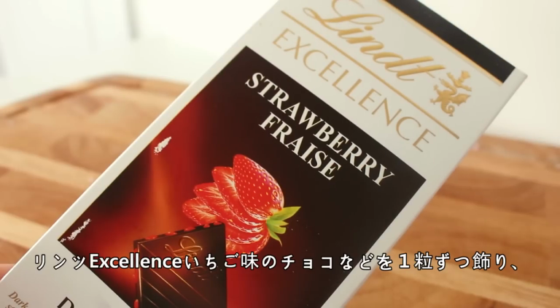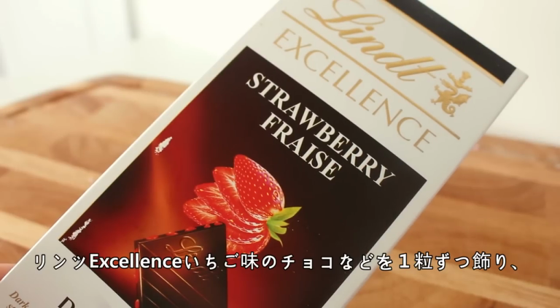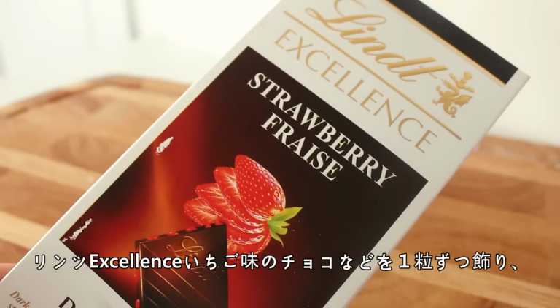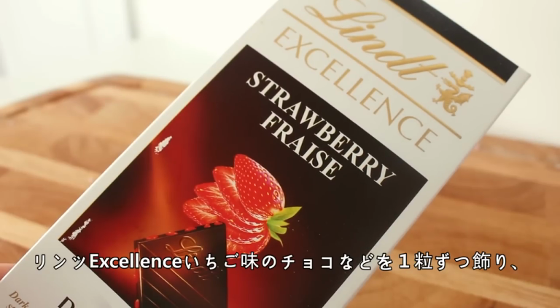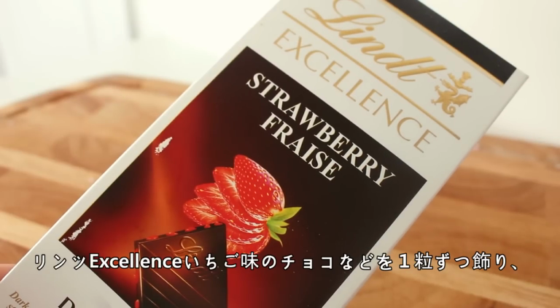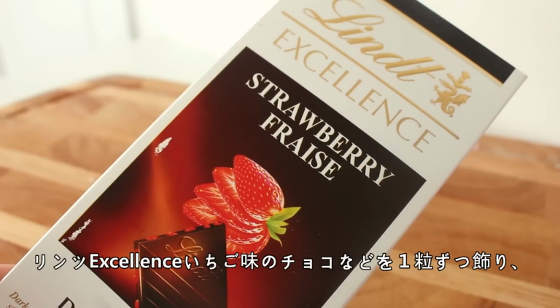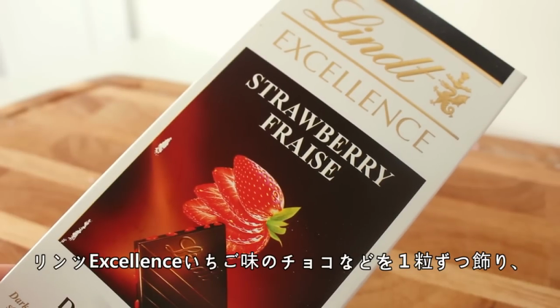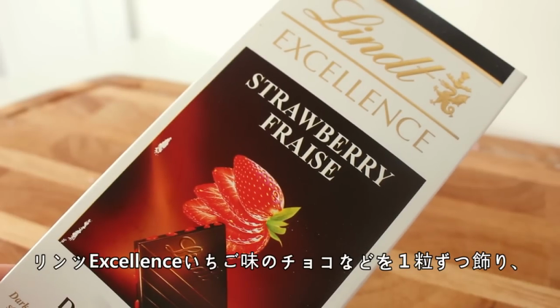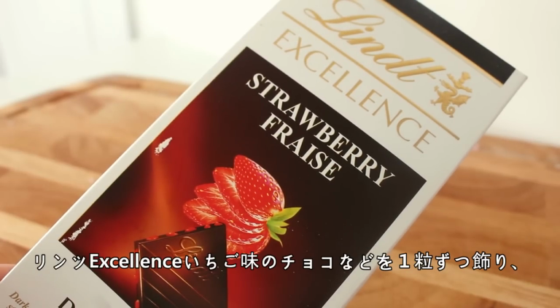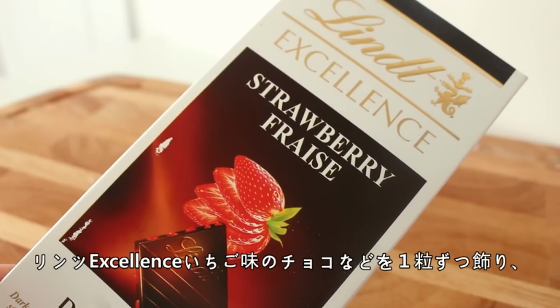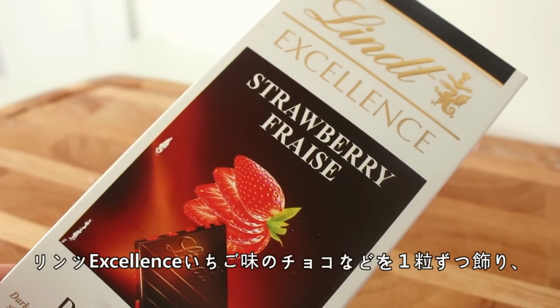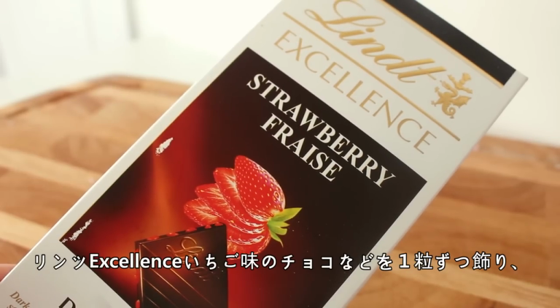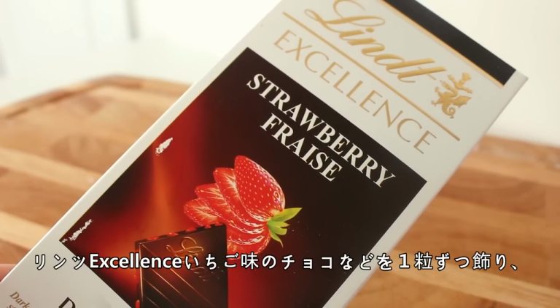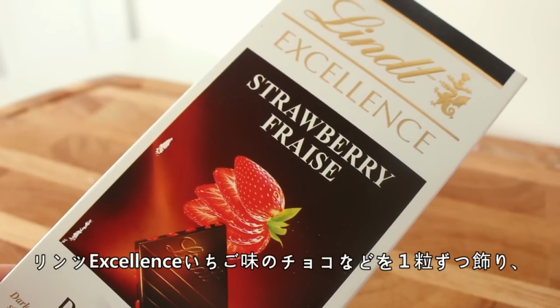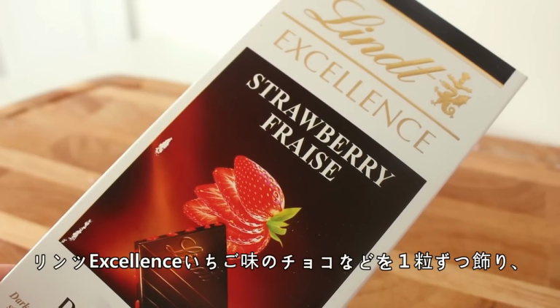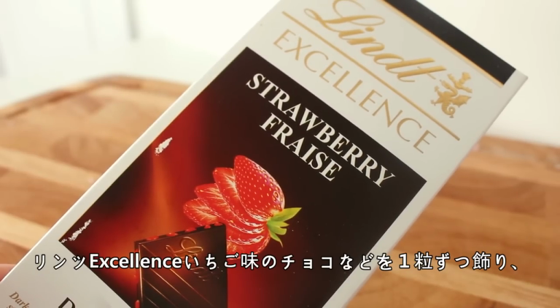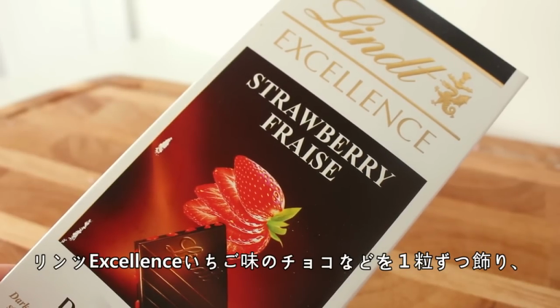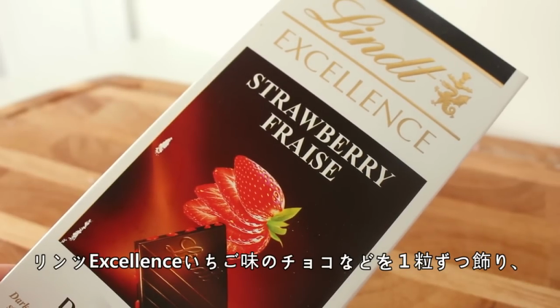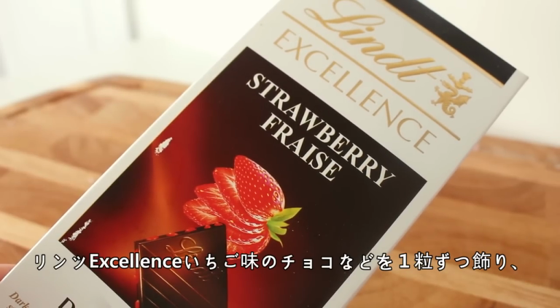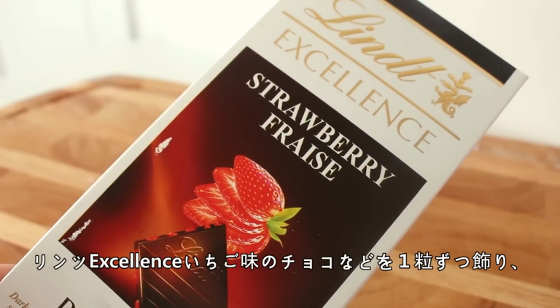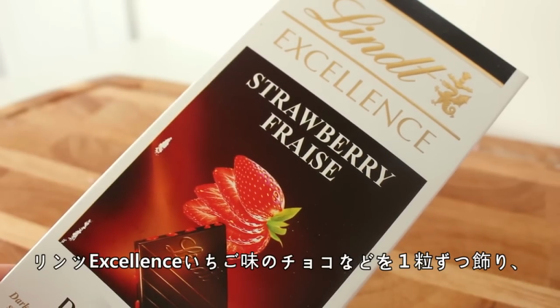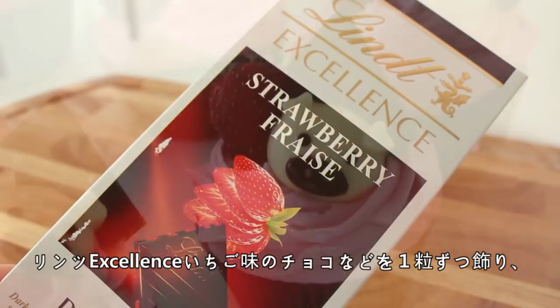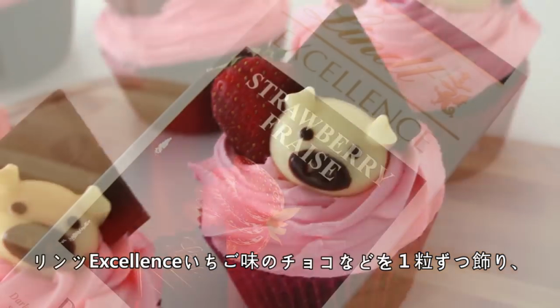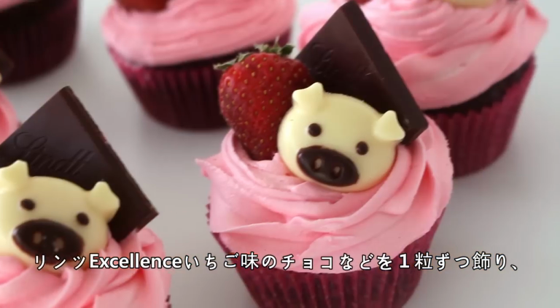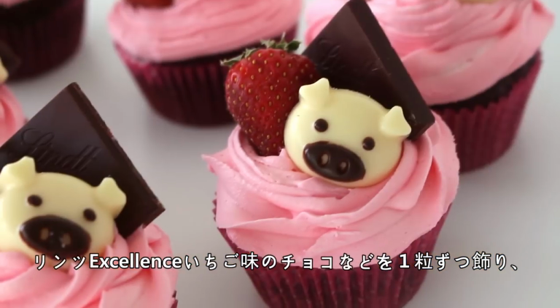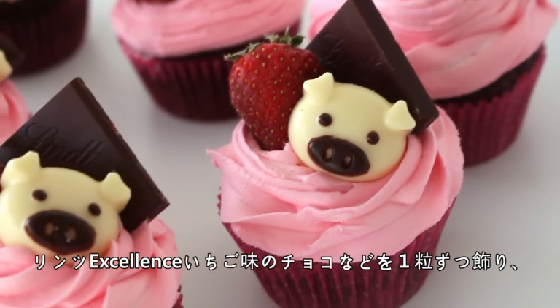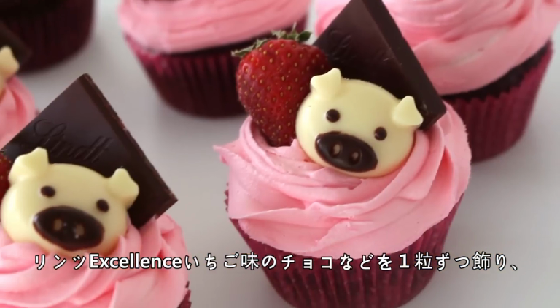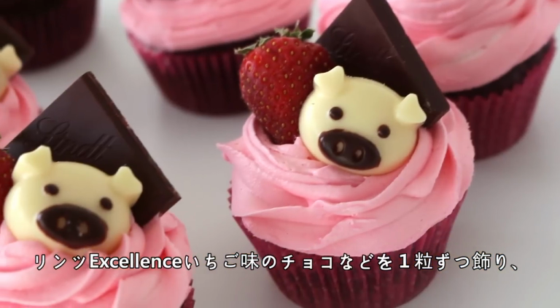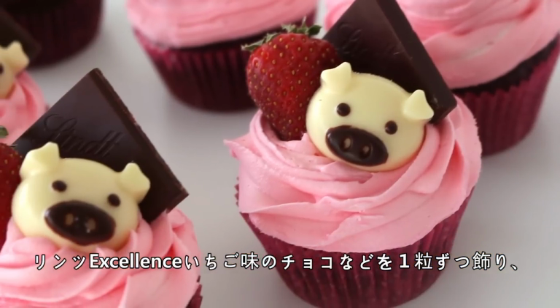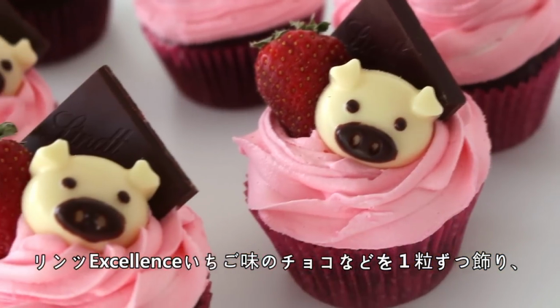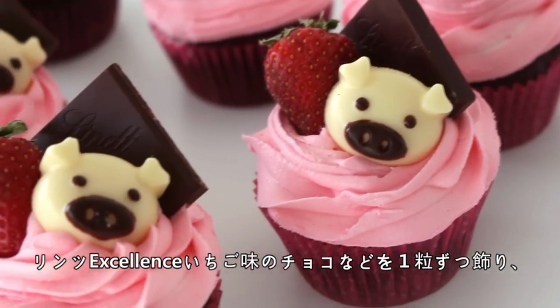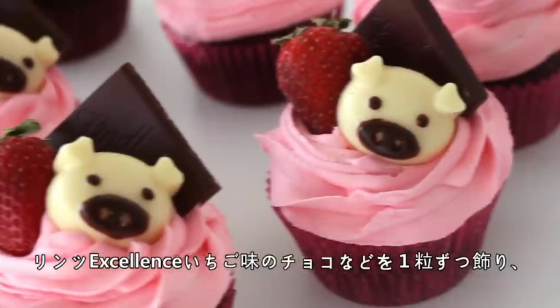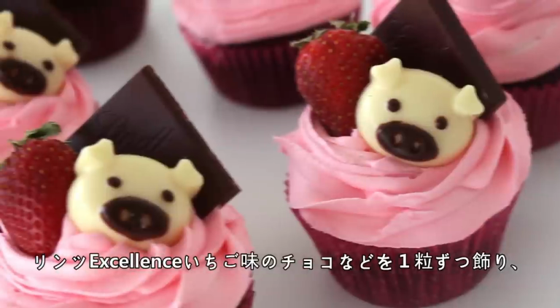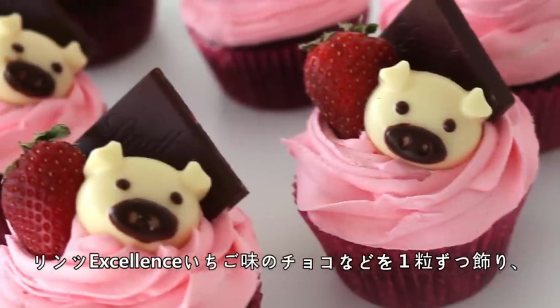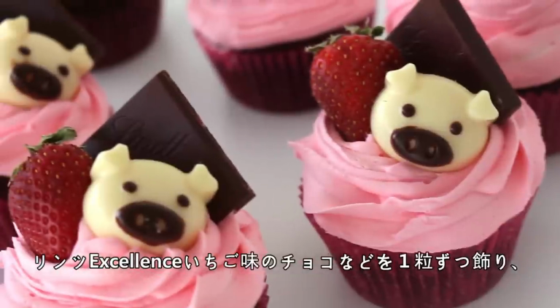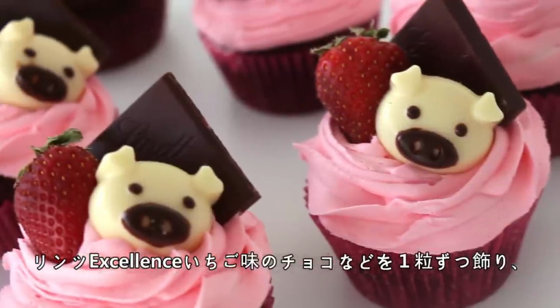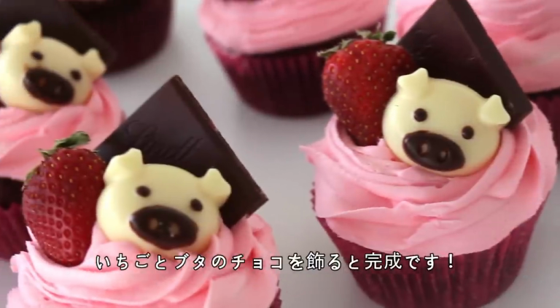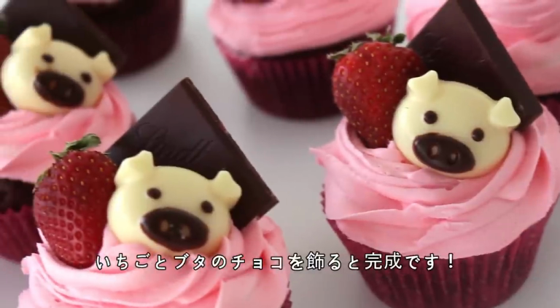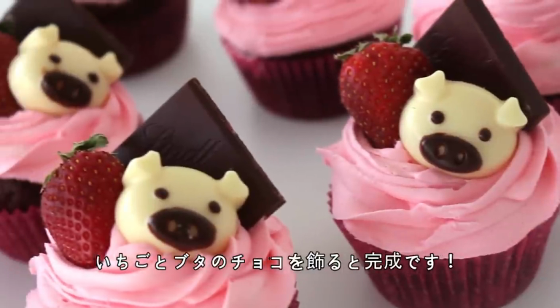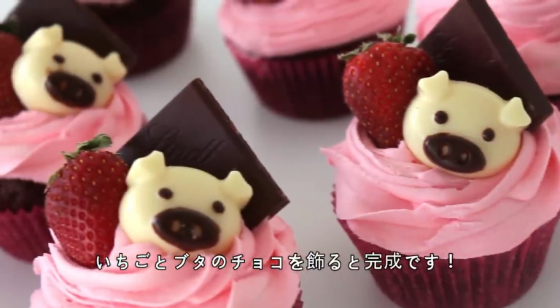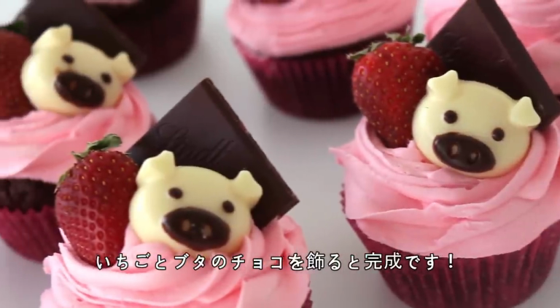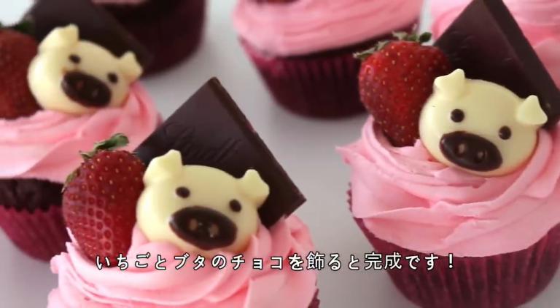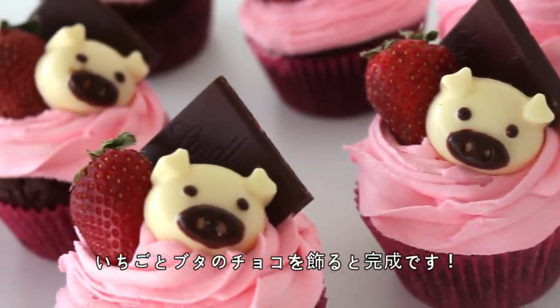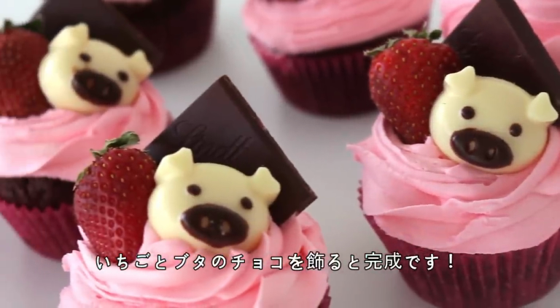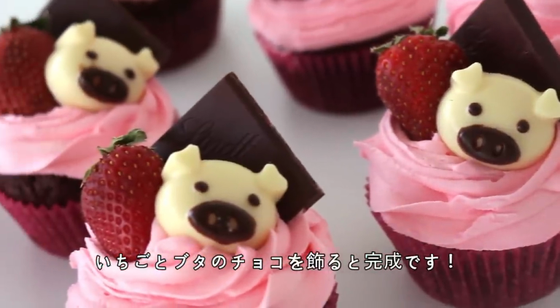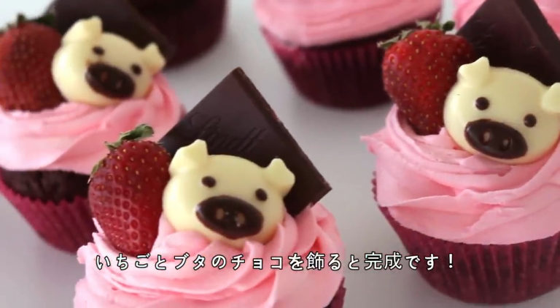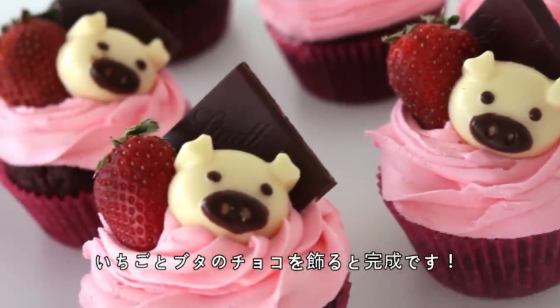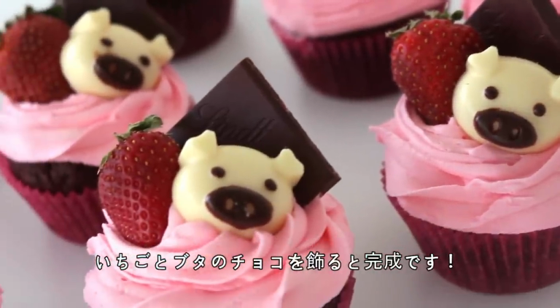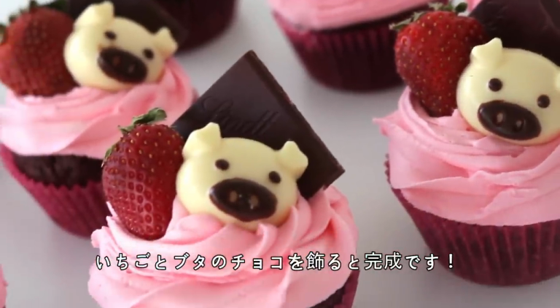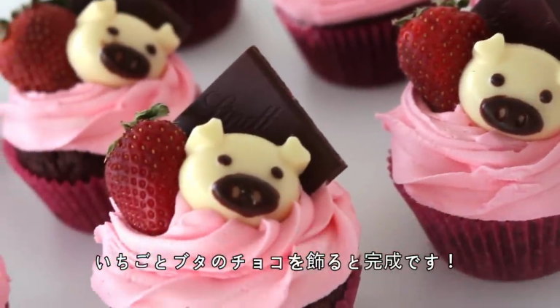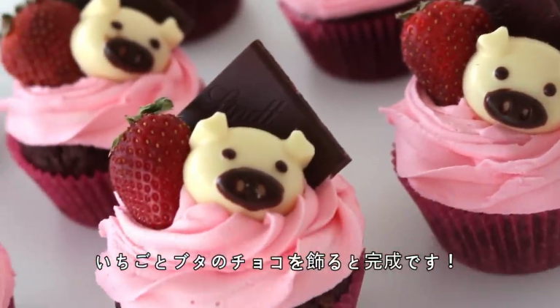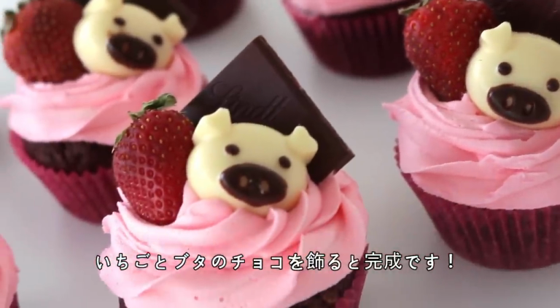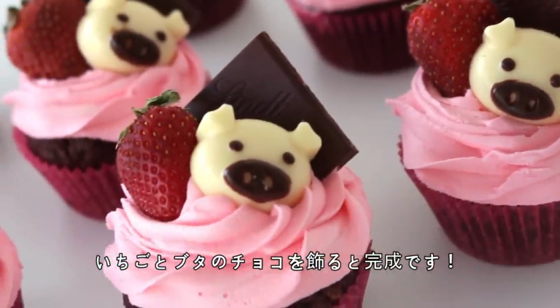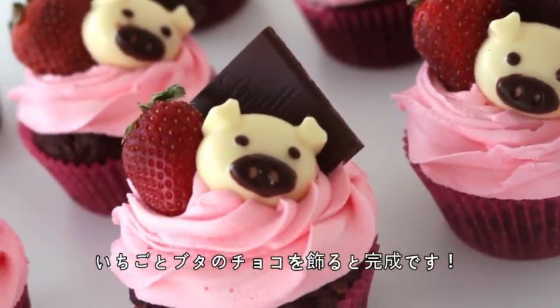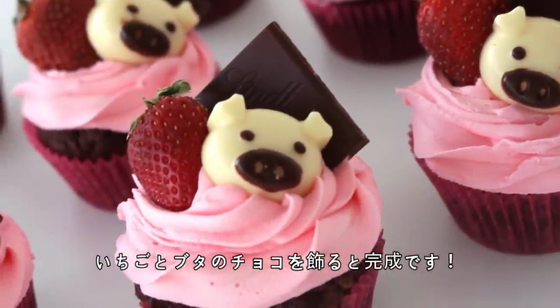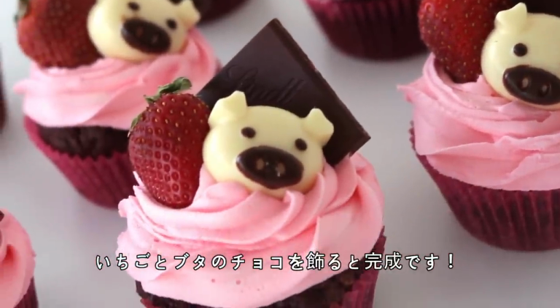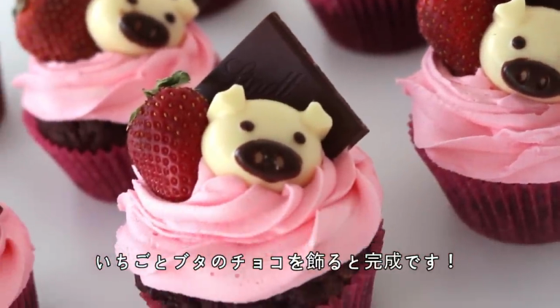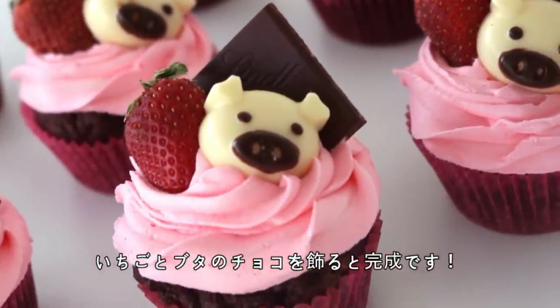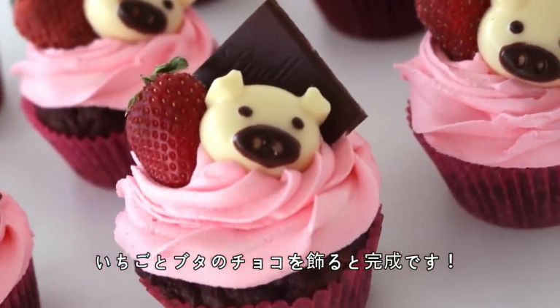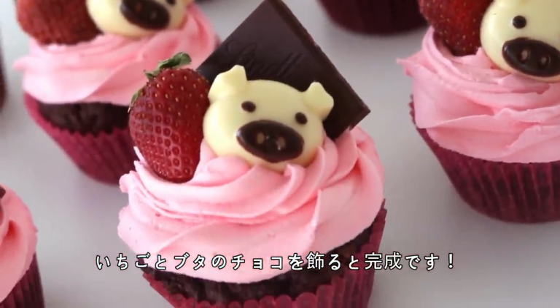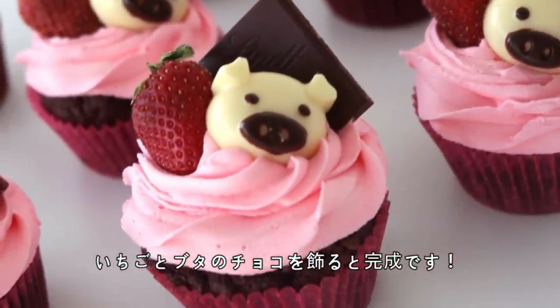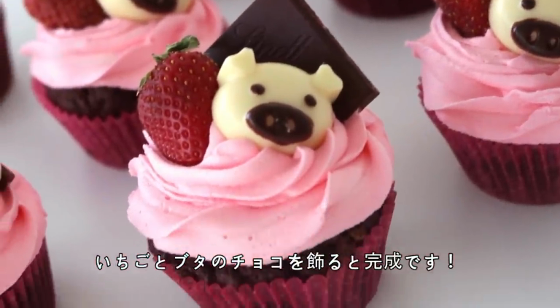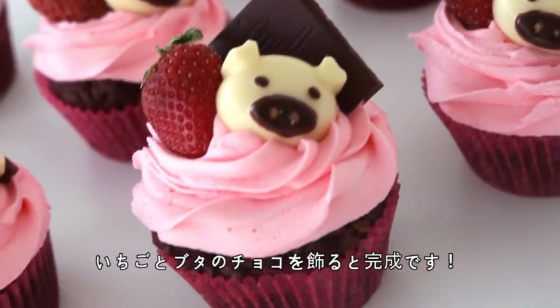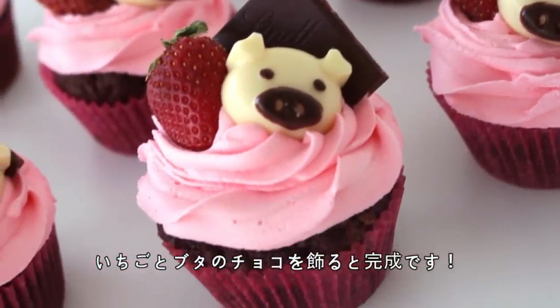Then top with one square of Lindt Excellence Strawberry Chocolate or any chocolate that you like, as well as one strawberry and a chocolate pig, and you're done!